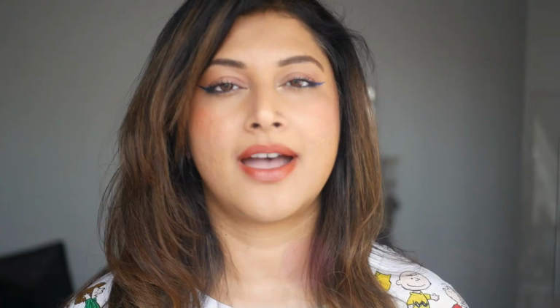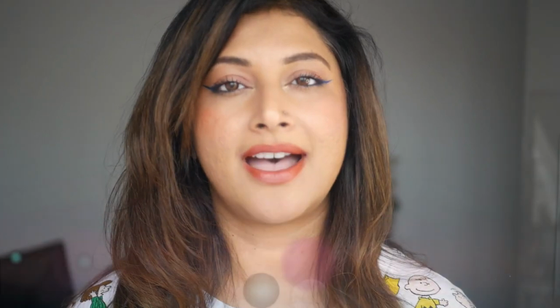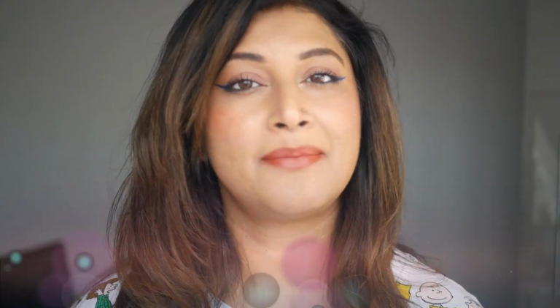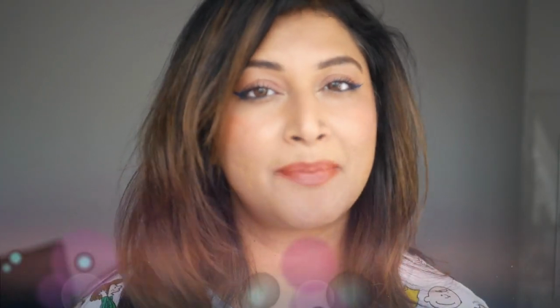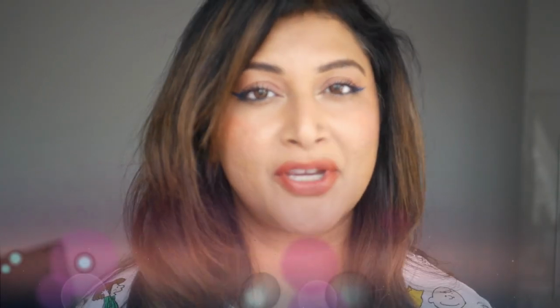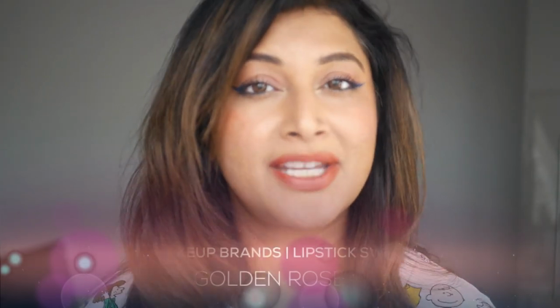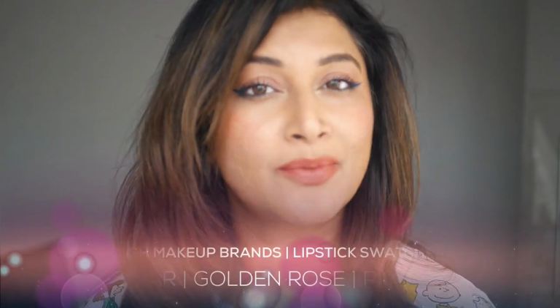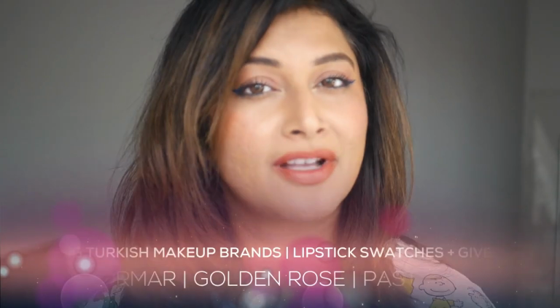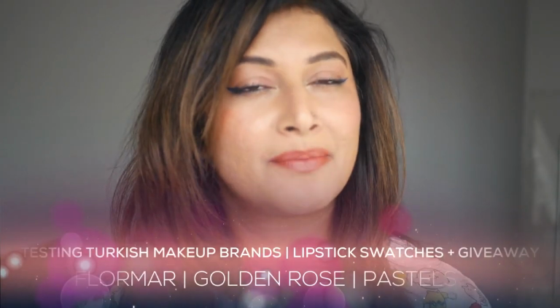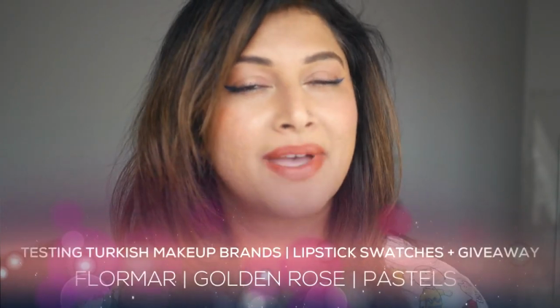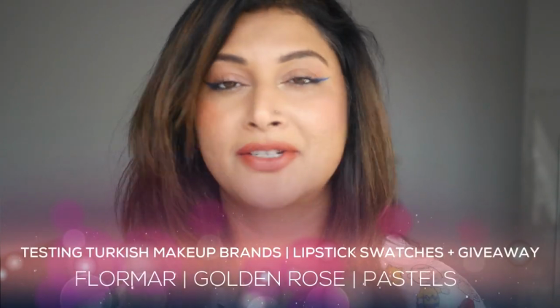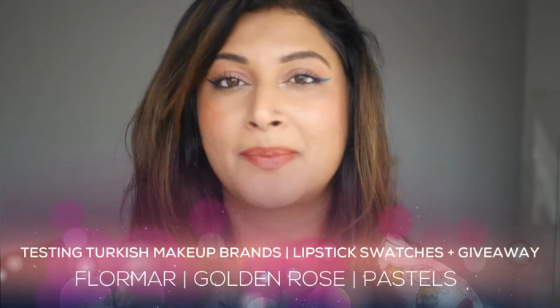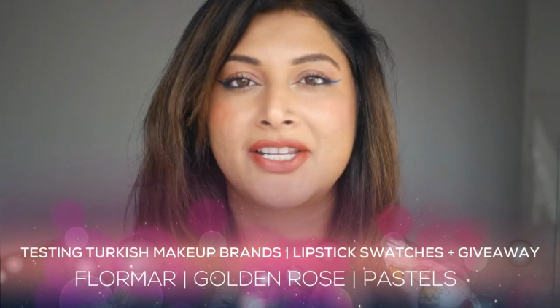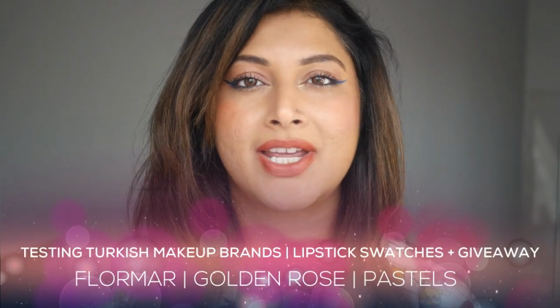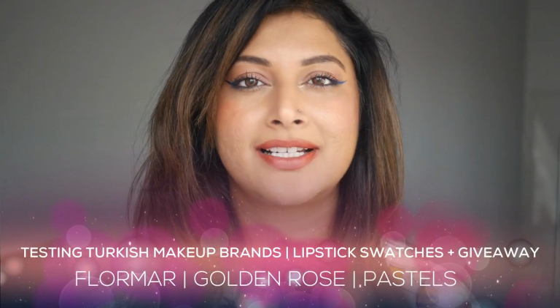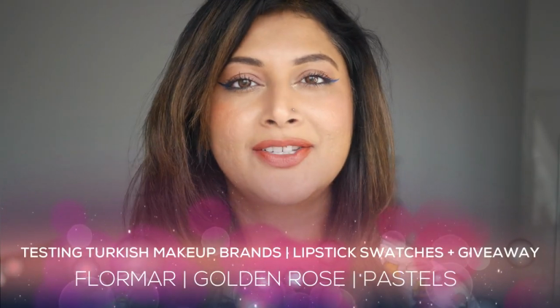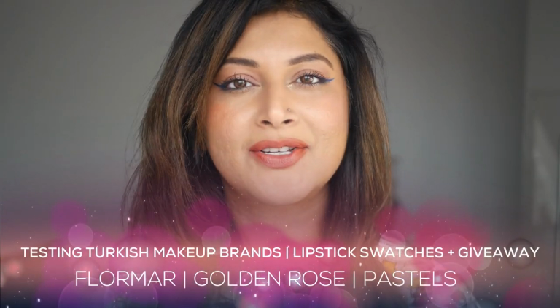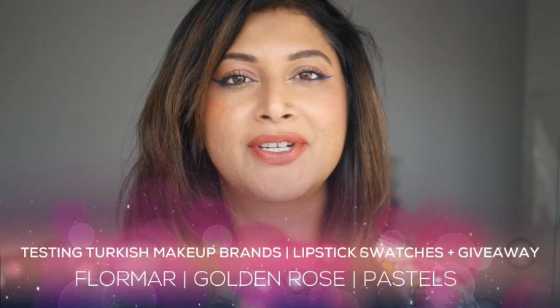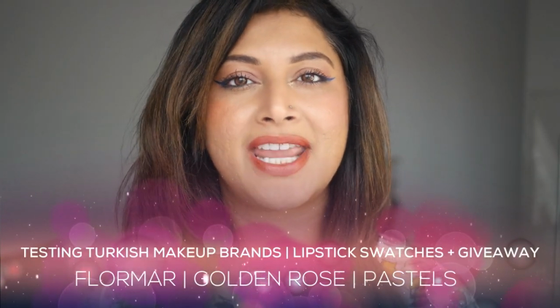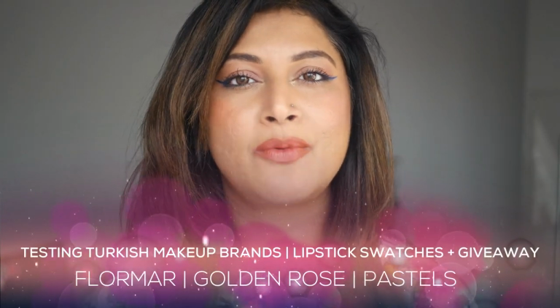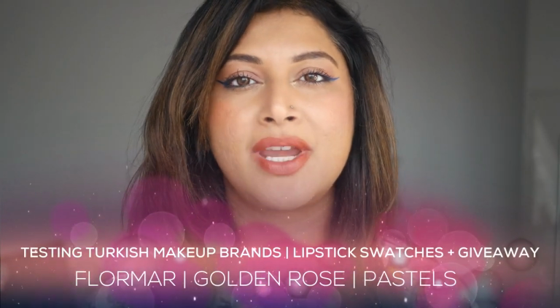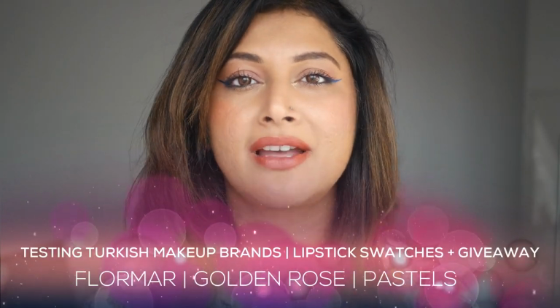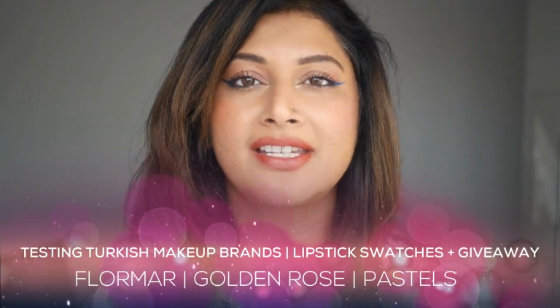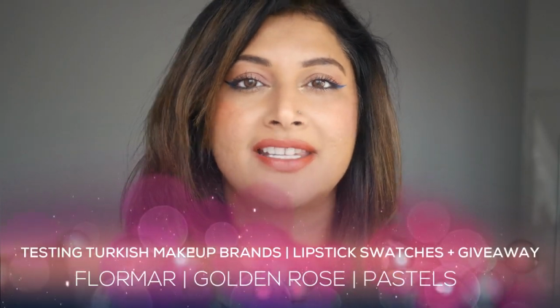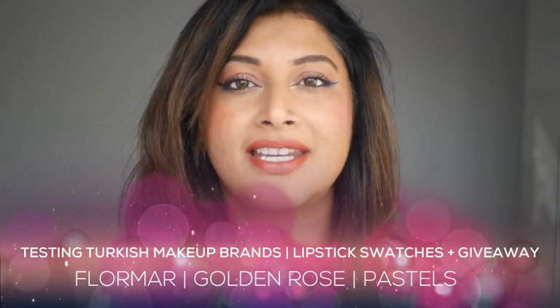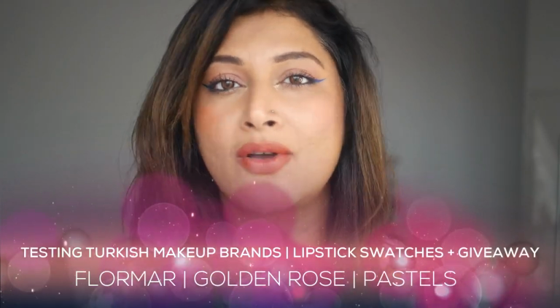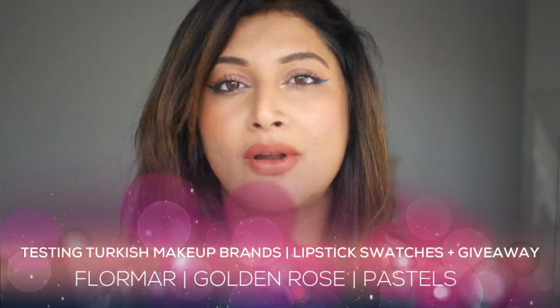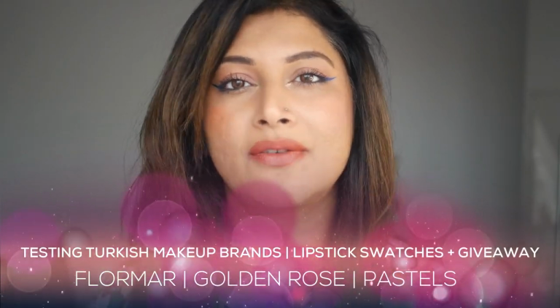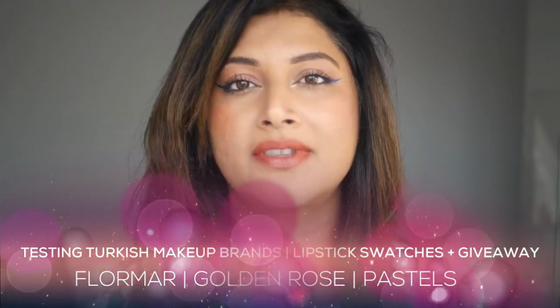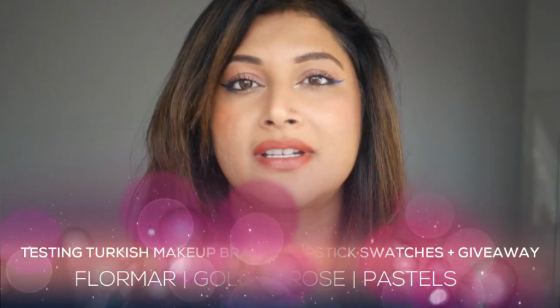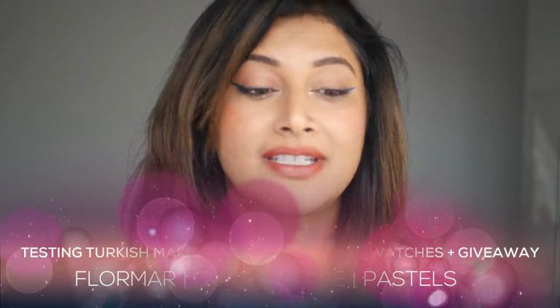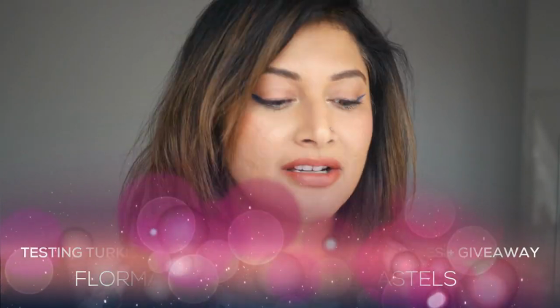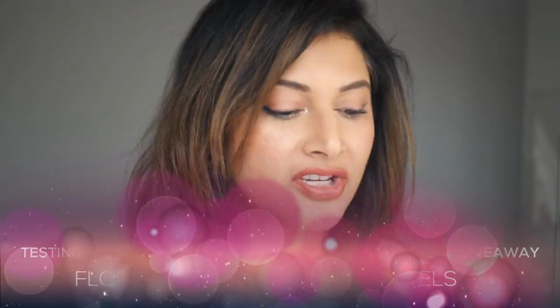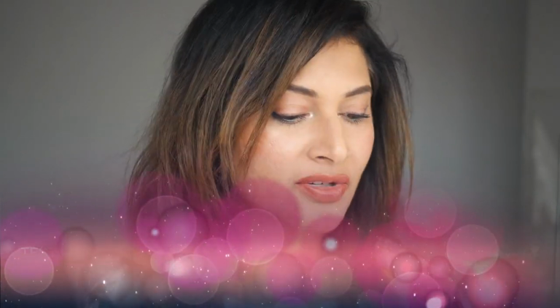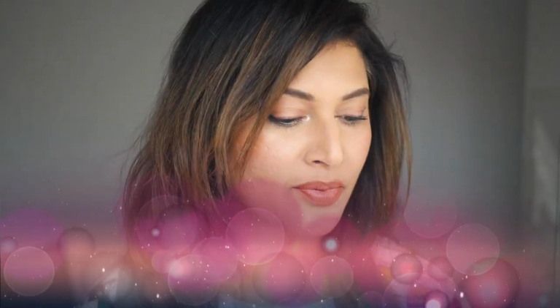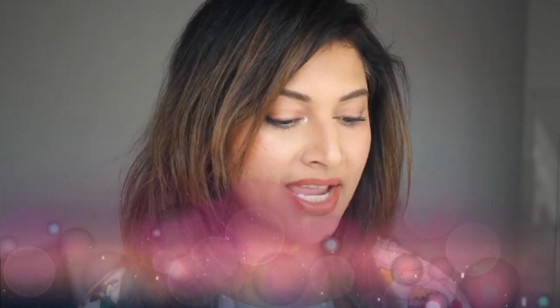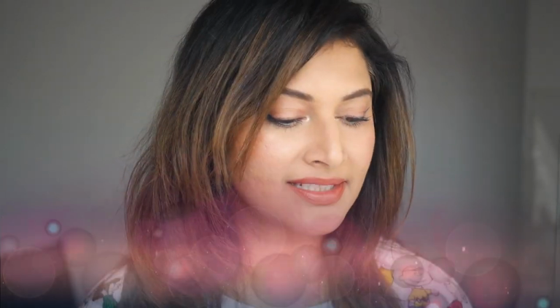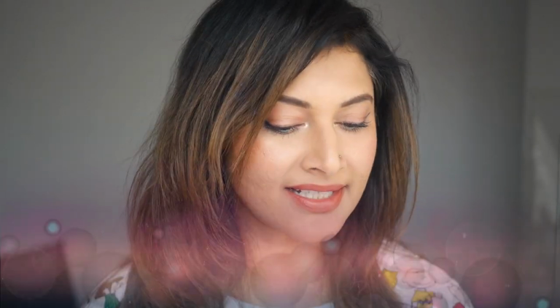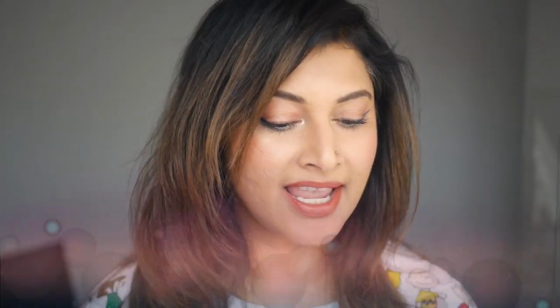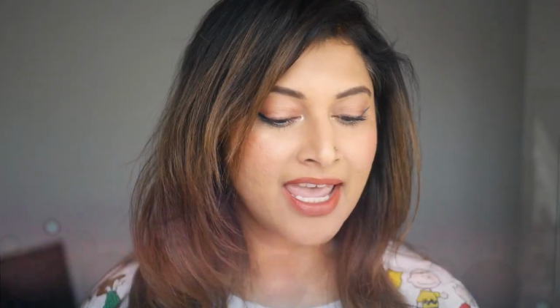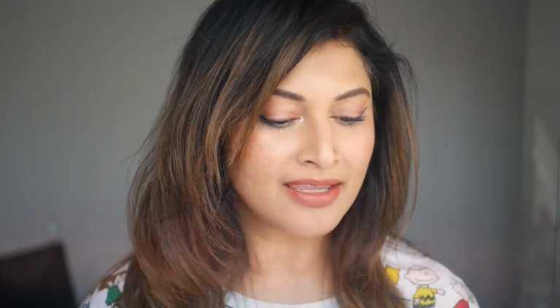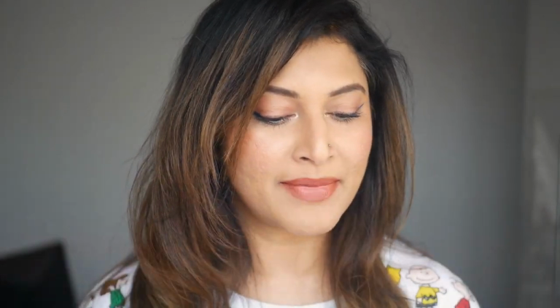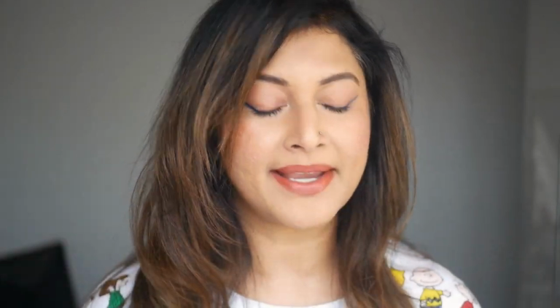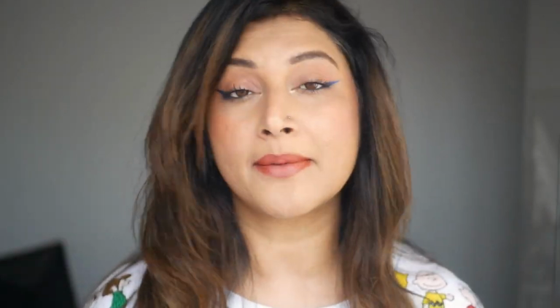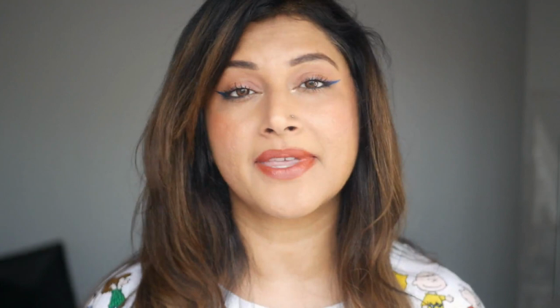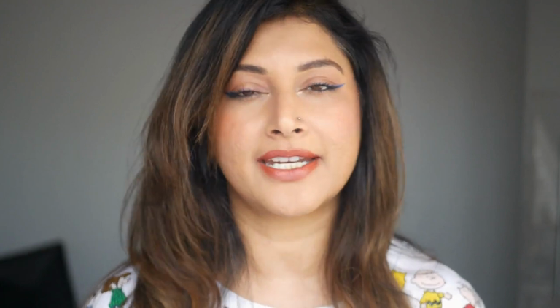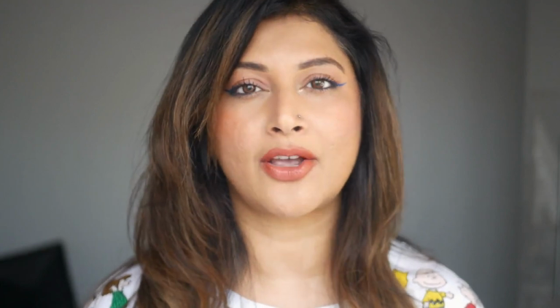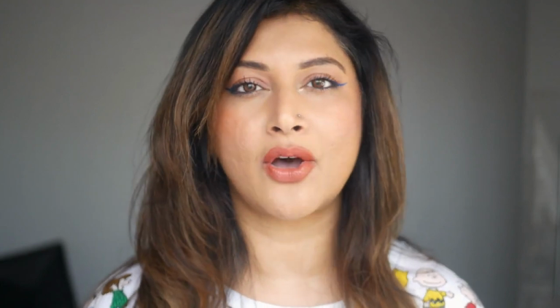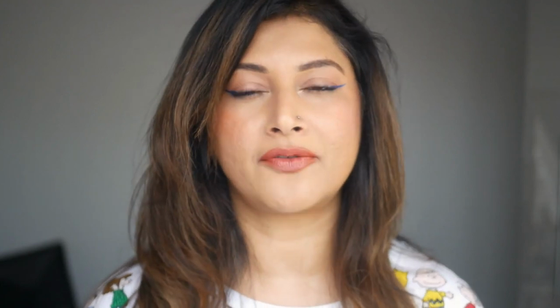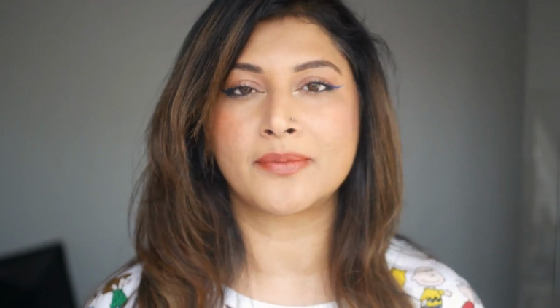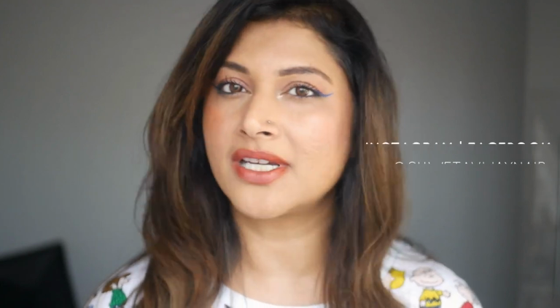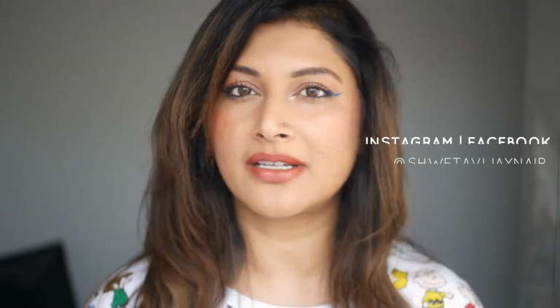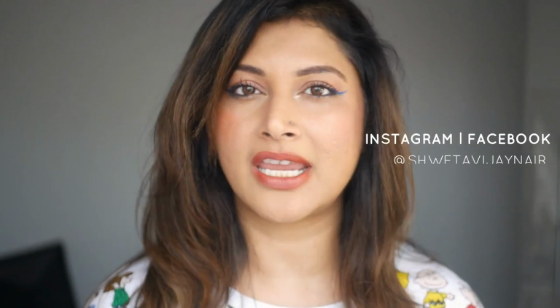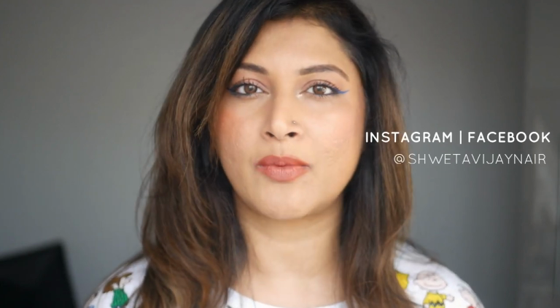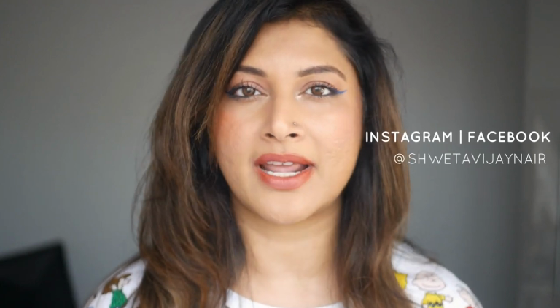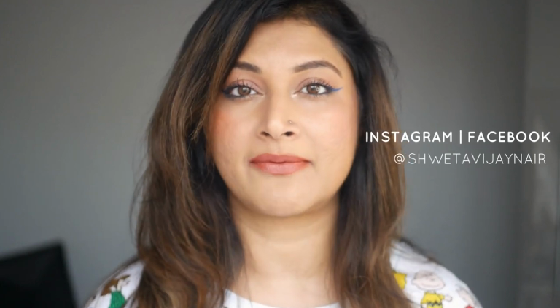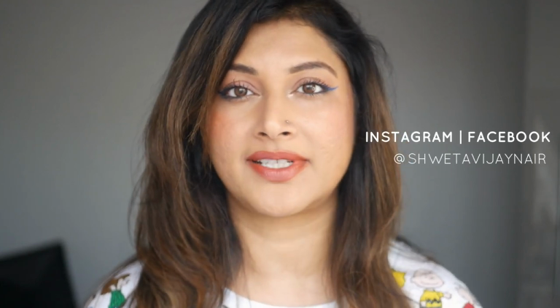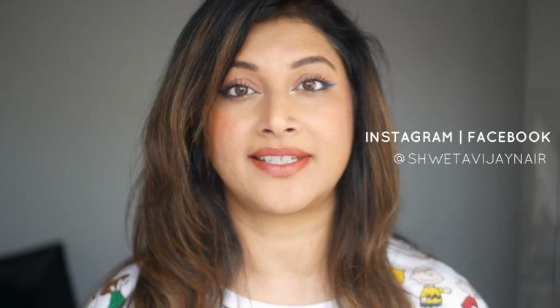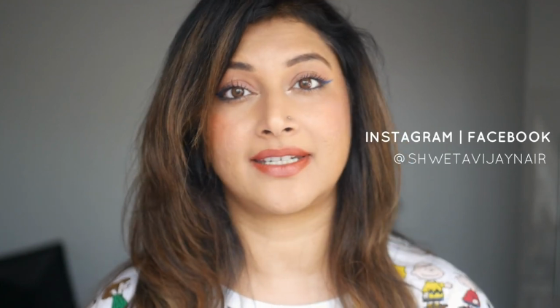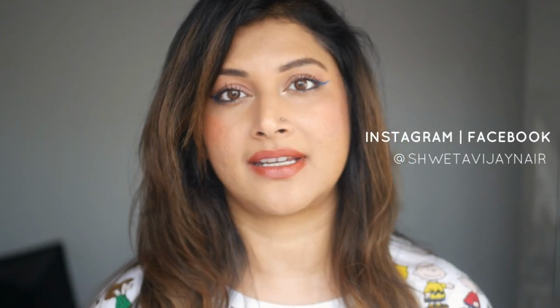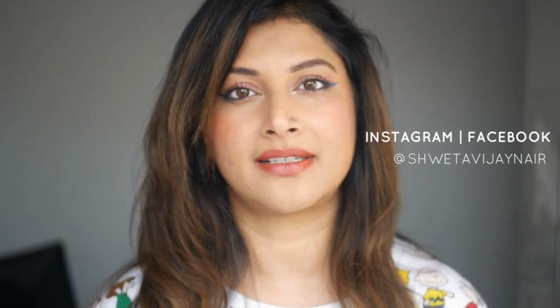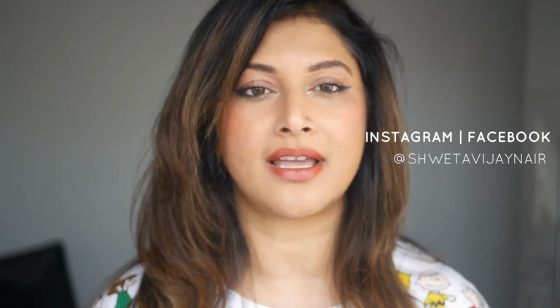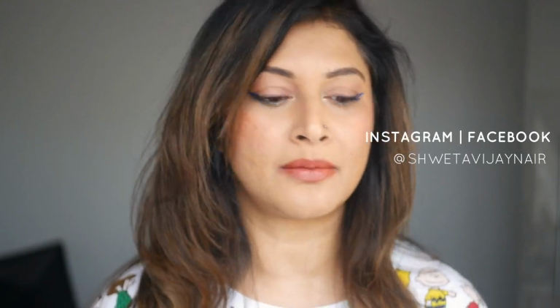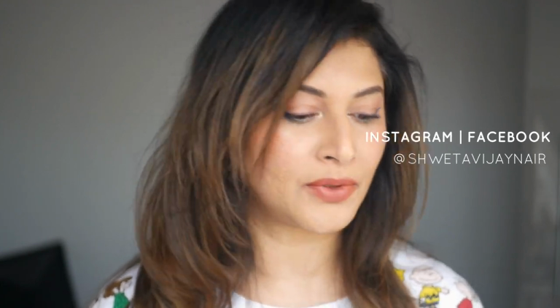Hi my beauties, welcome back to my channel. Today we are testing all of the Turkish brands, the makeup that I got from Turkey when I visited Istanbul.